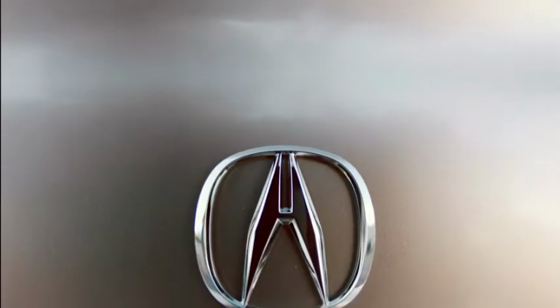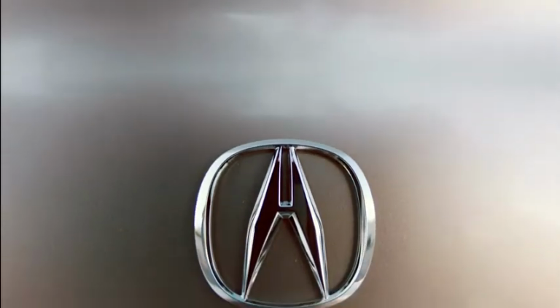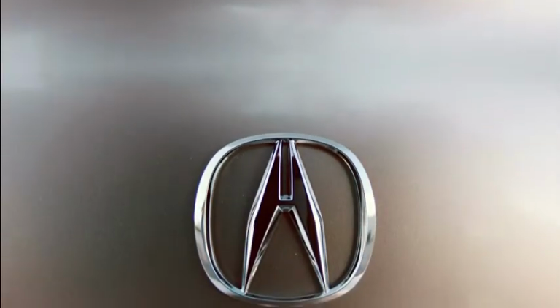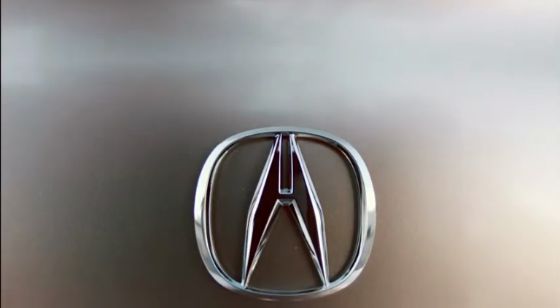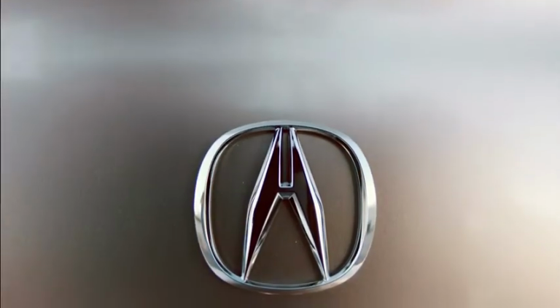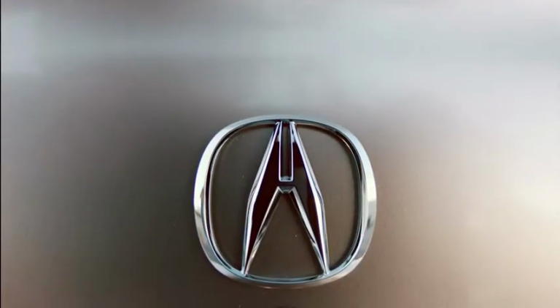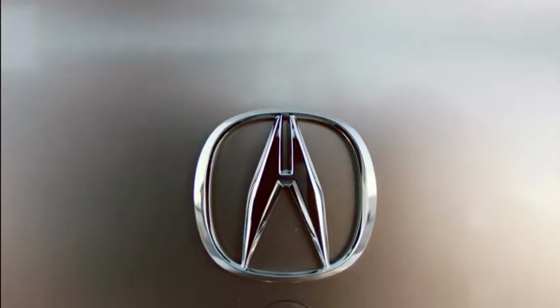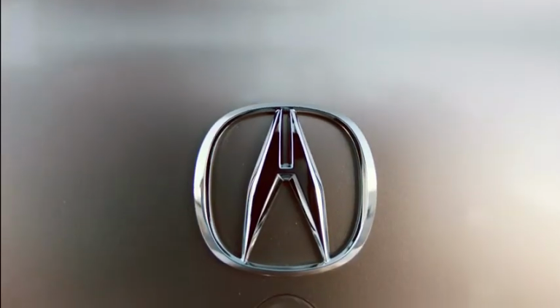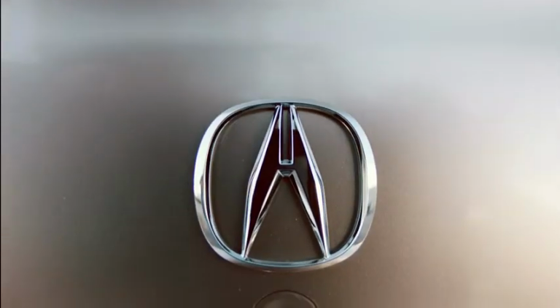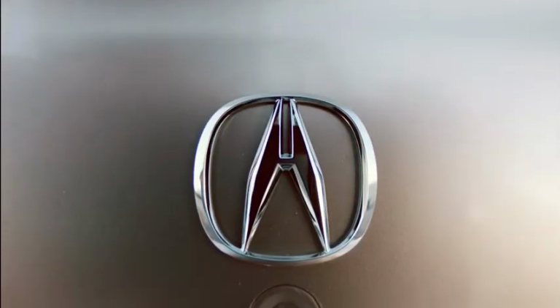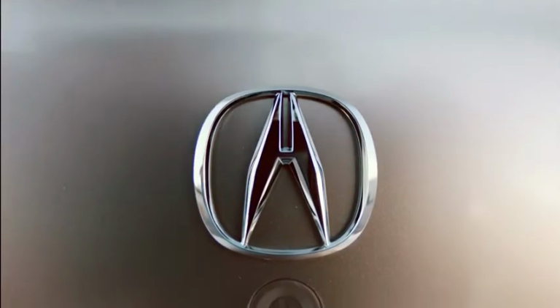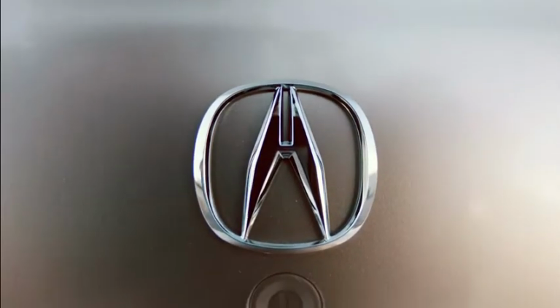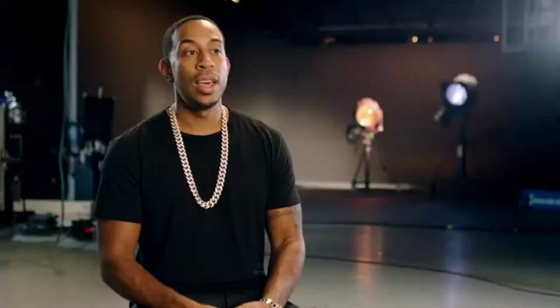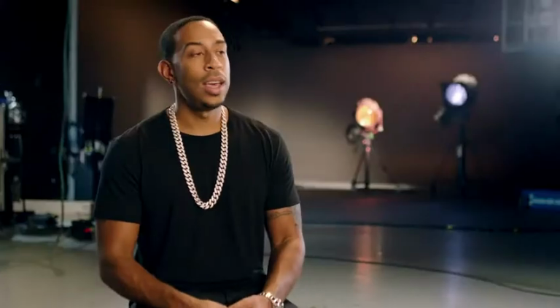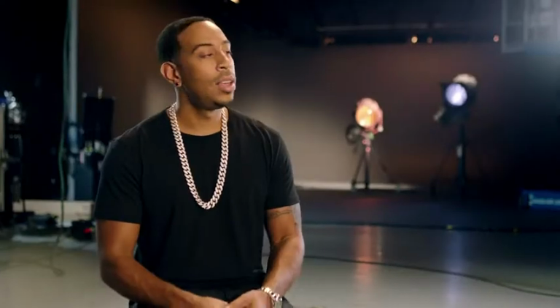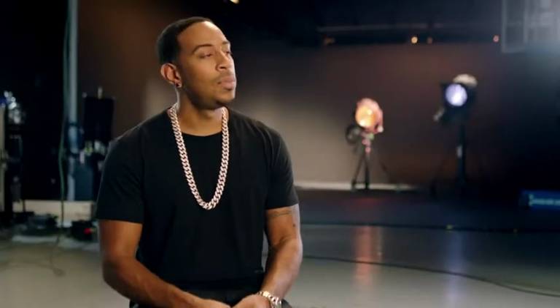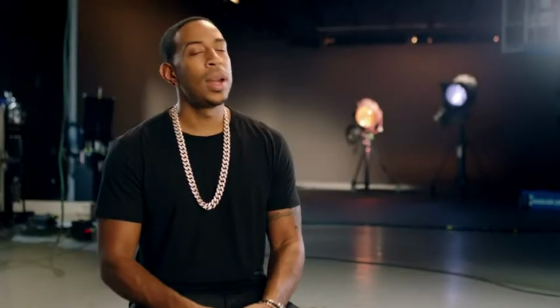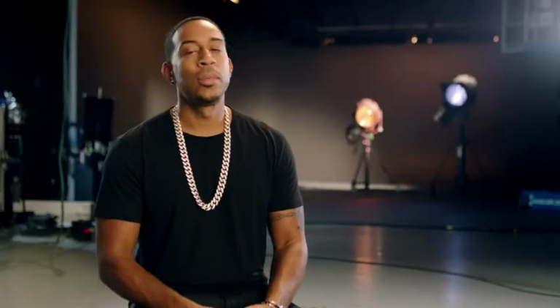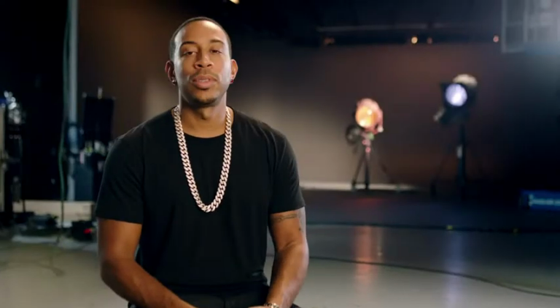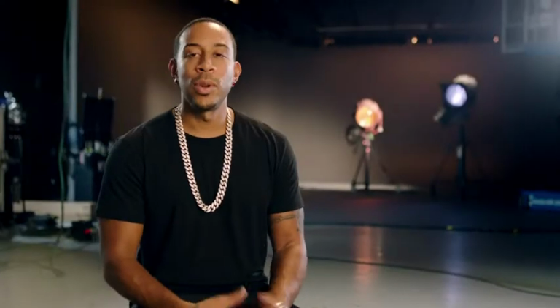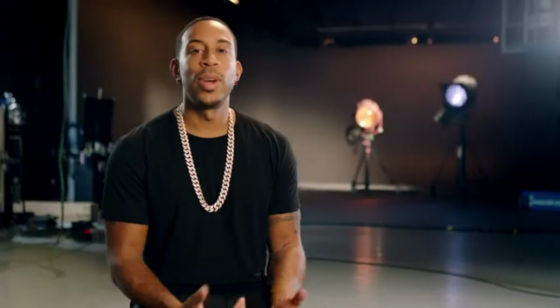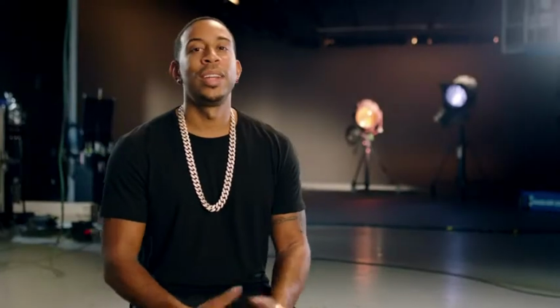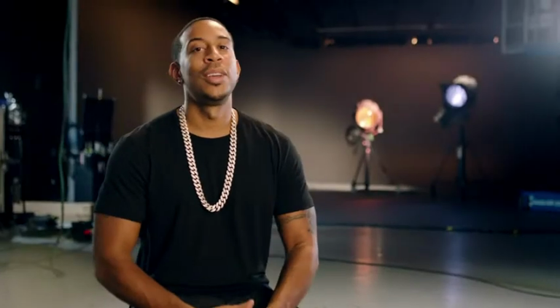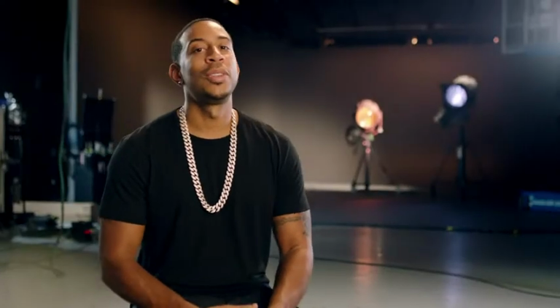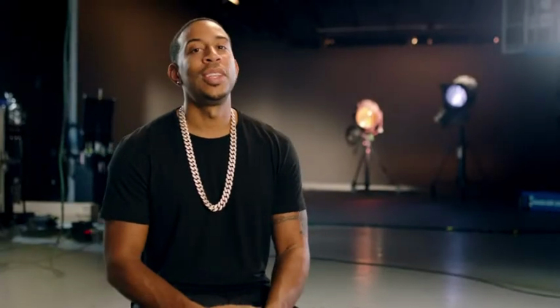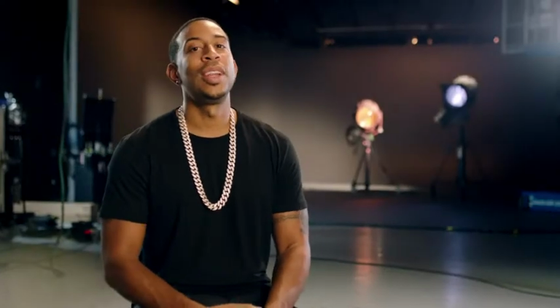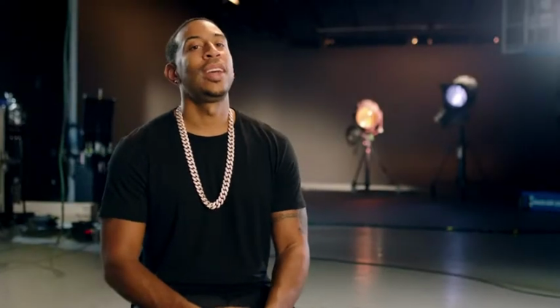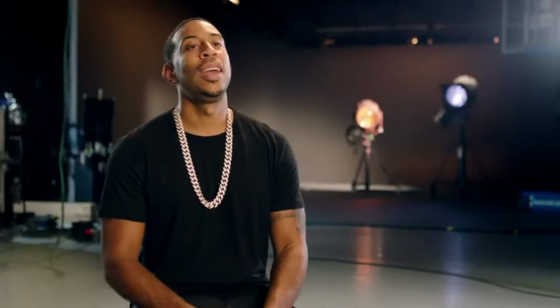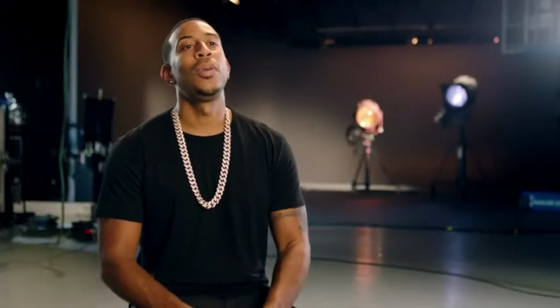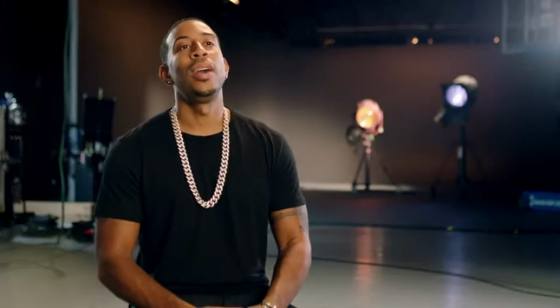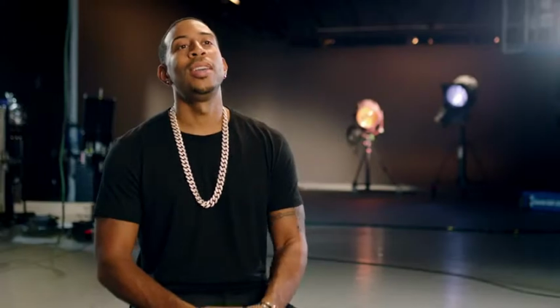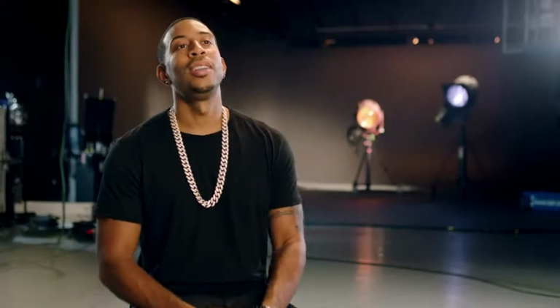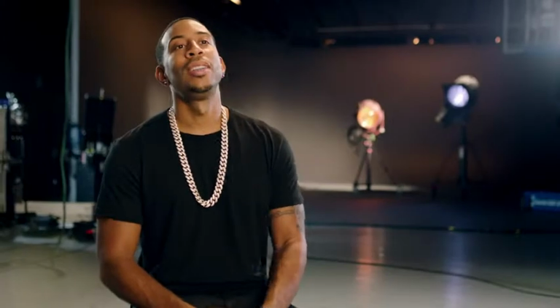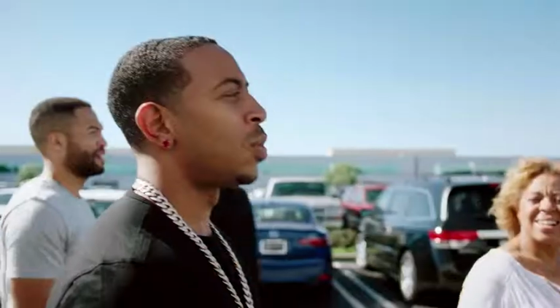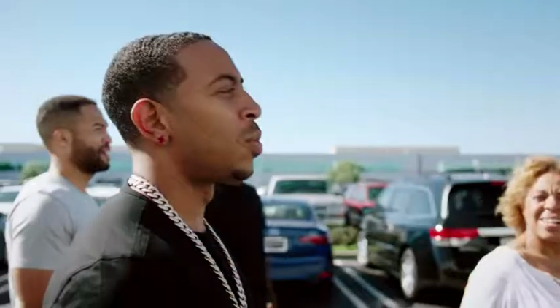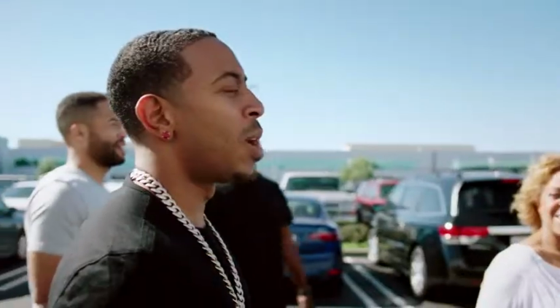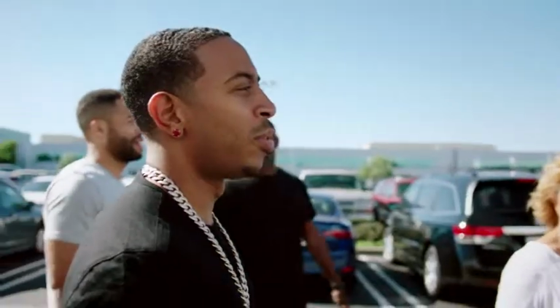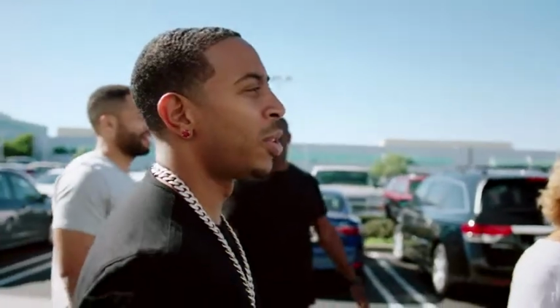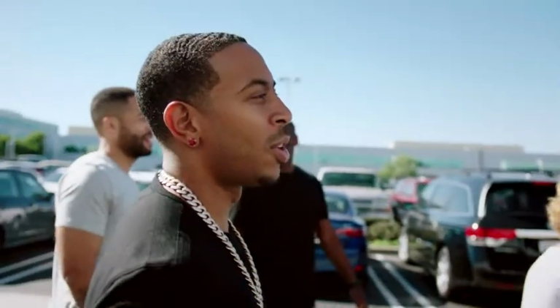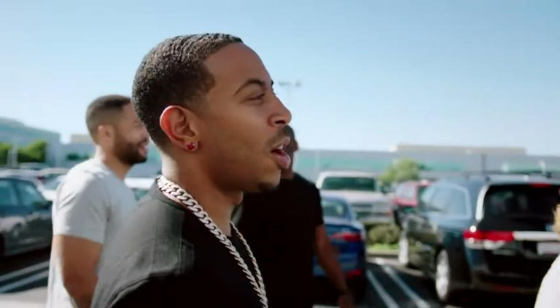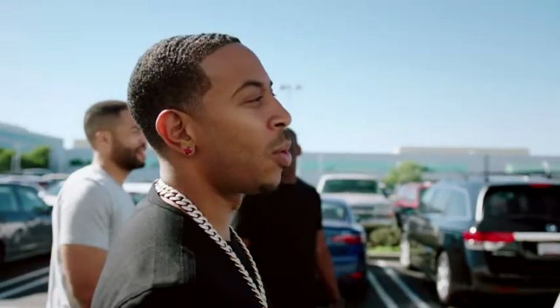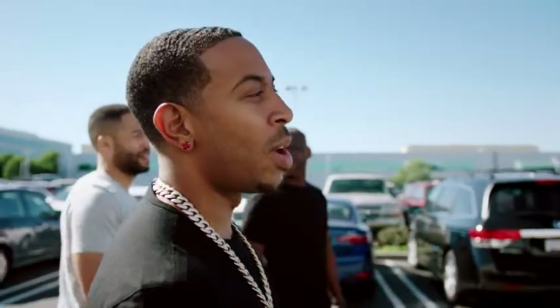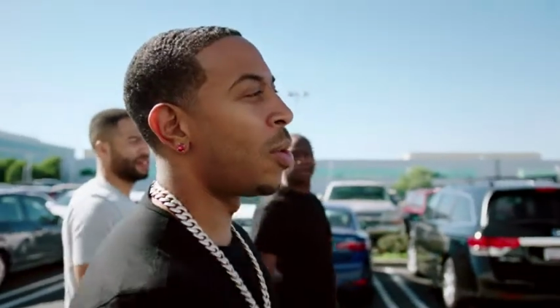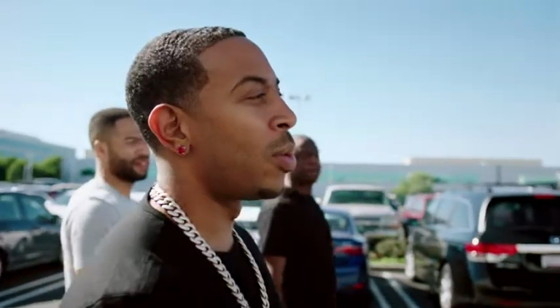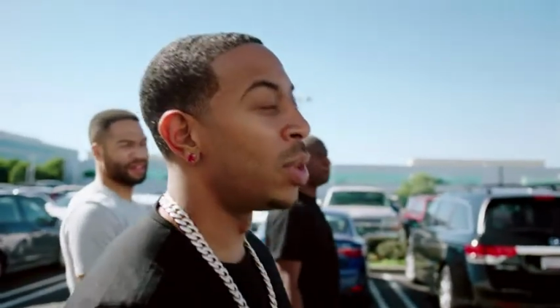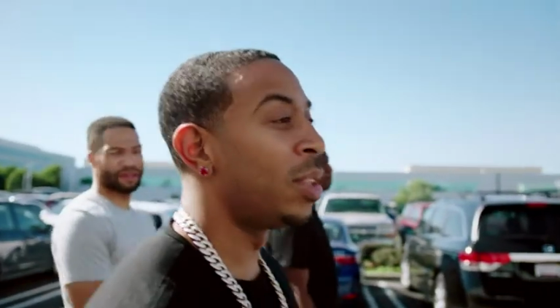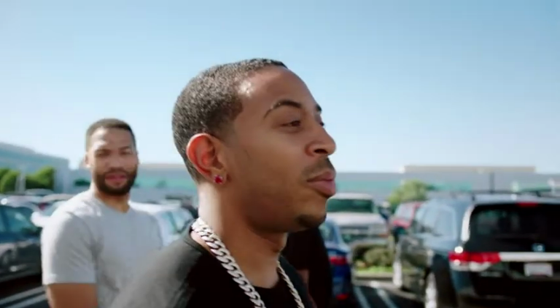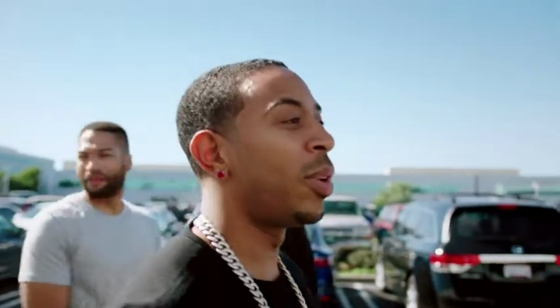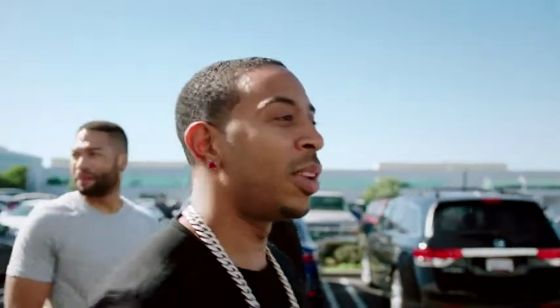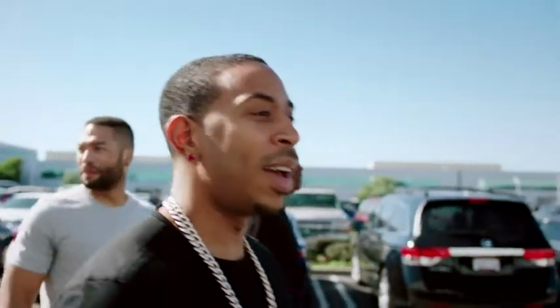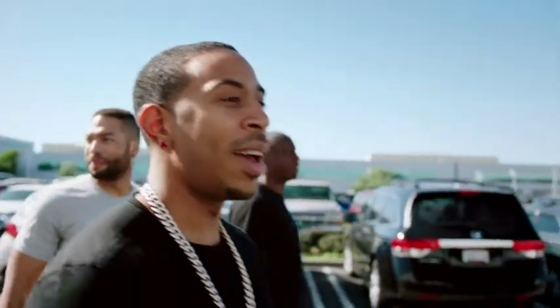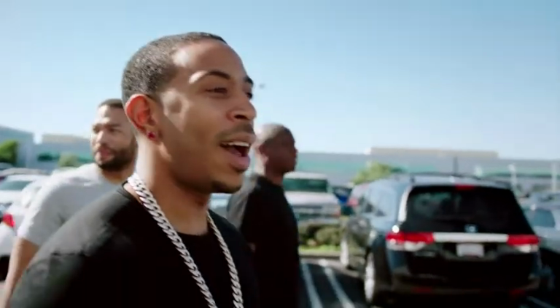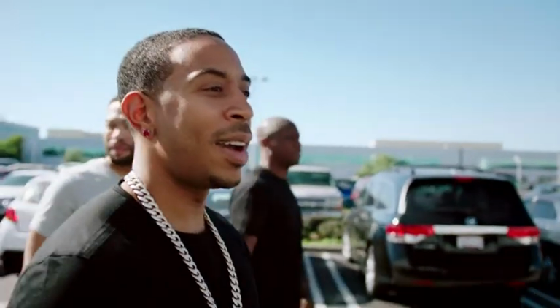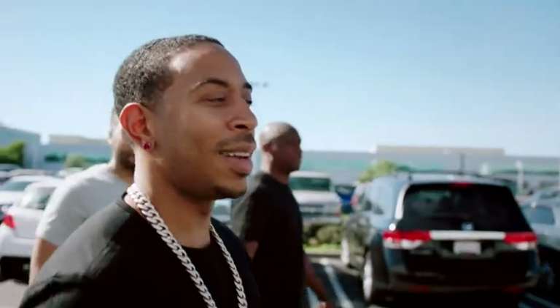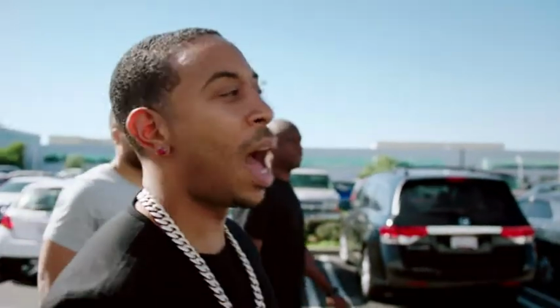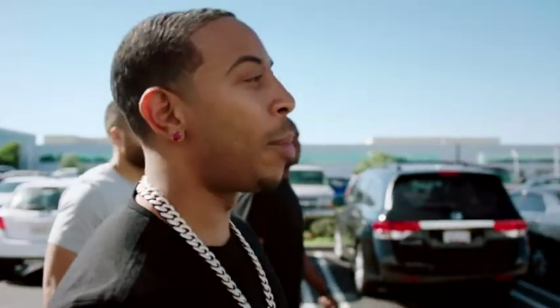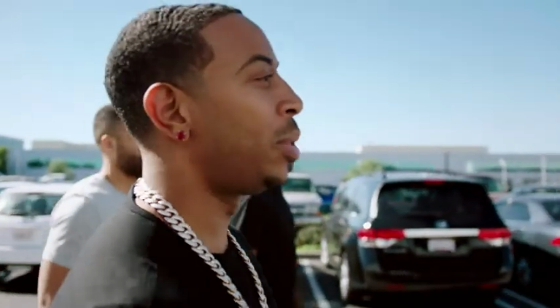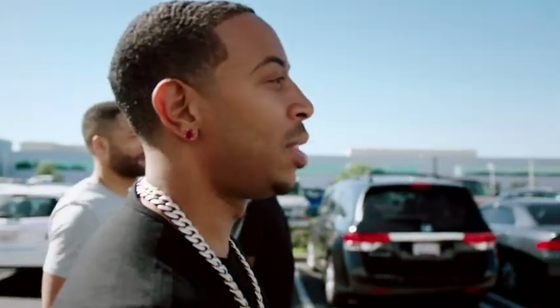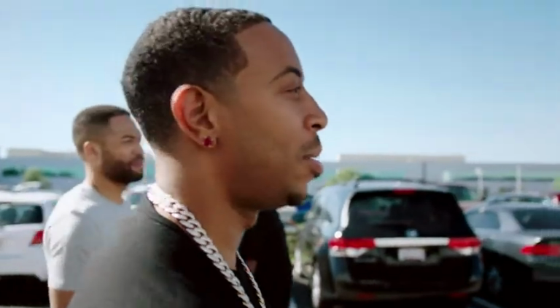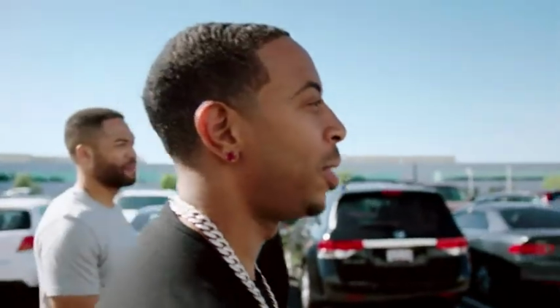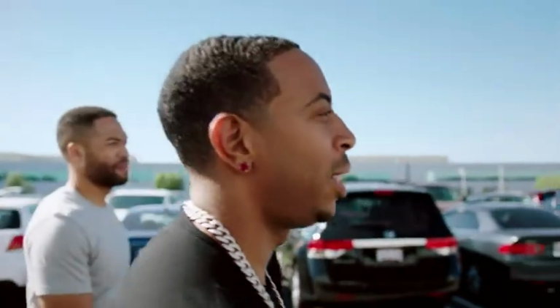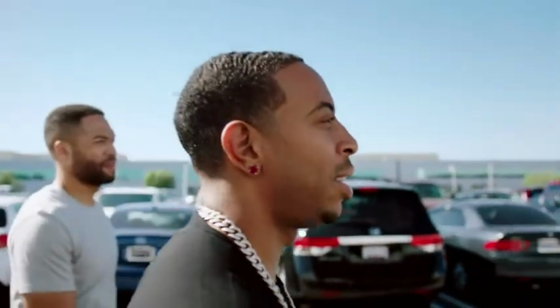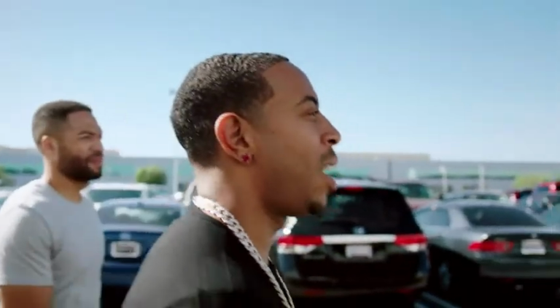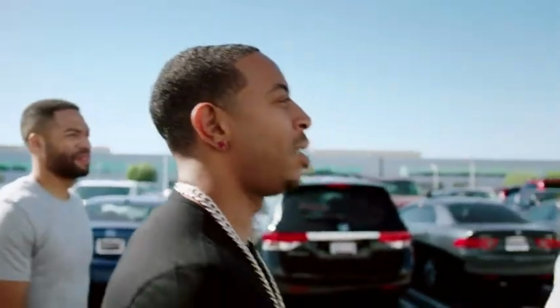Are you ready to go see it? I'm so ready to go see it, I can't wait. This is my first car where I really felt like I had accomplished something in life.